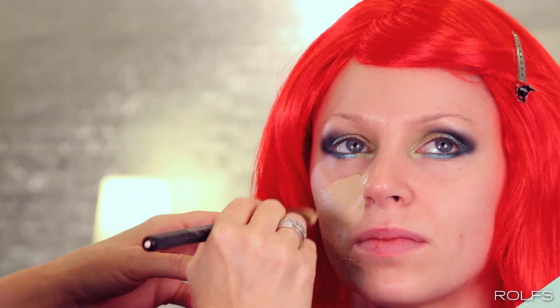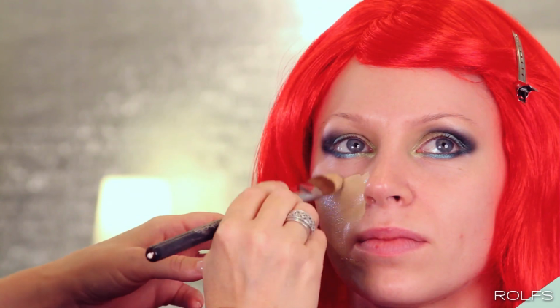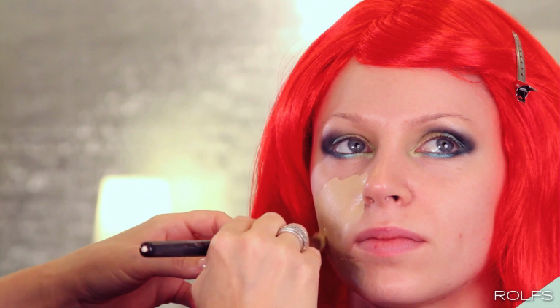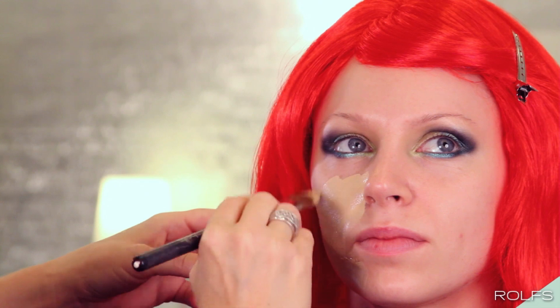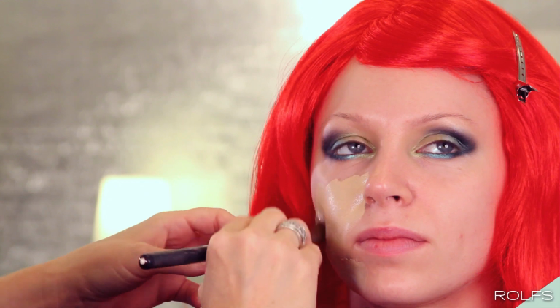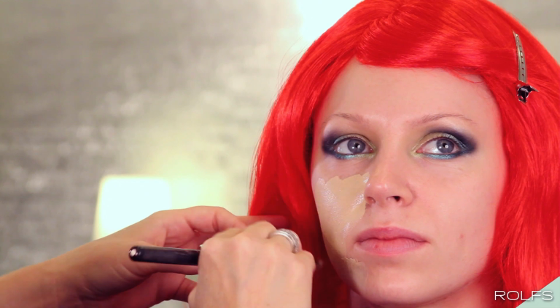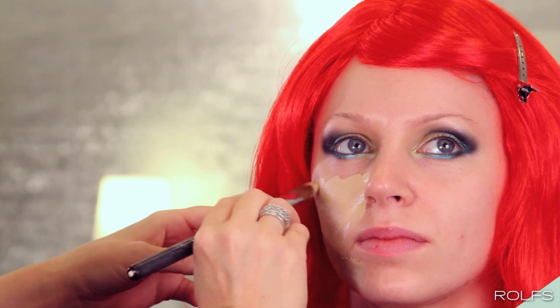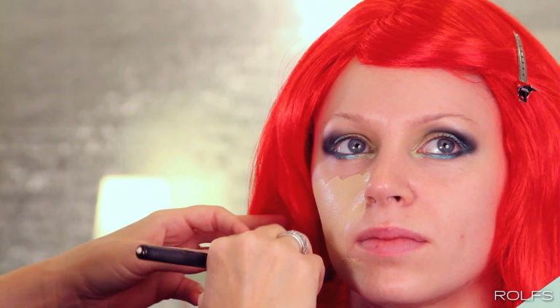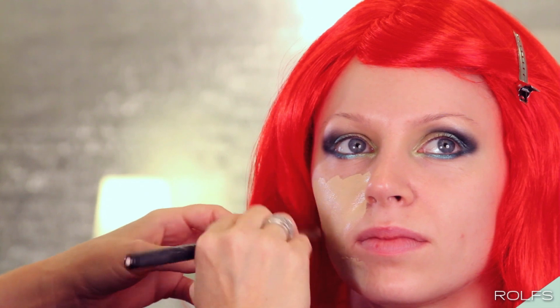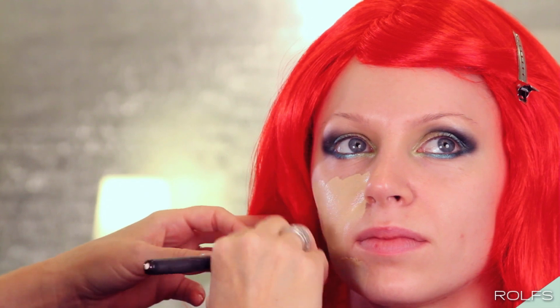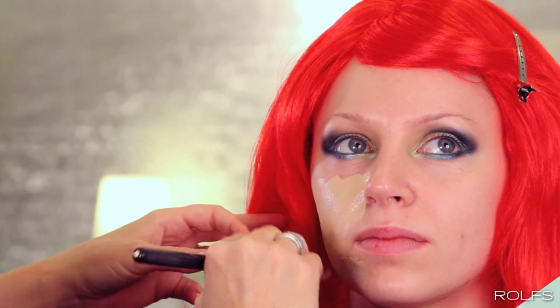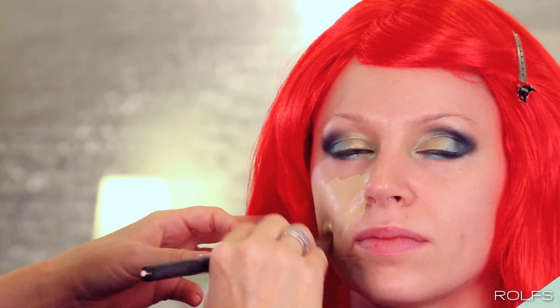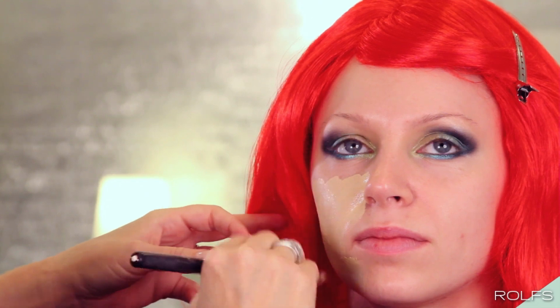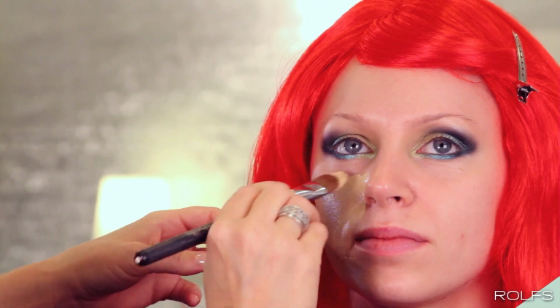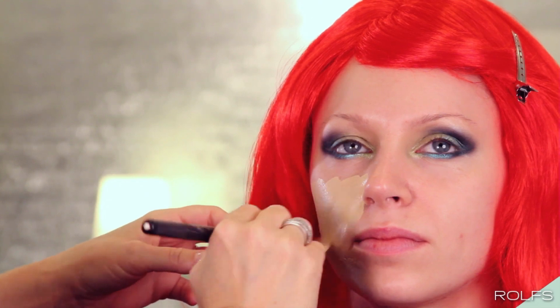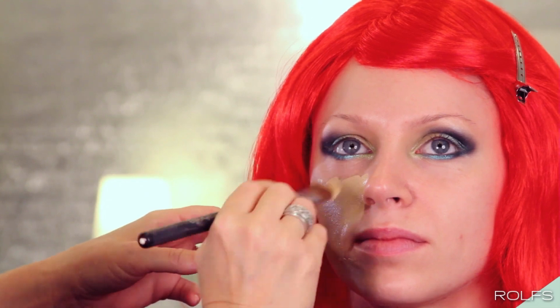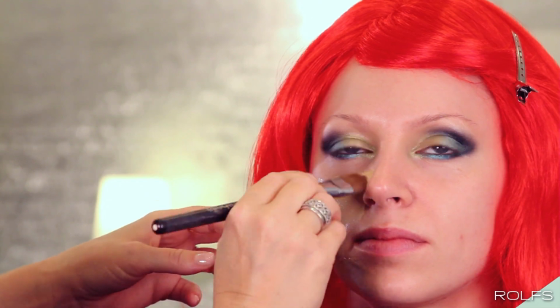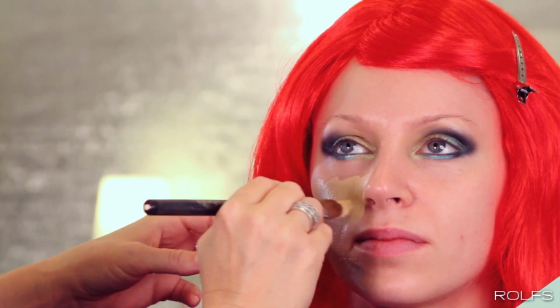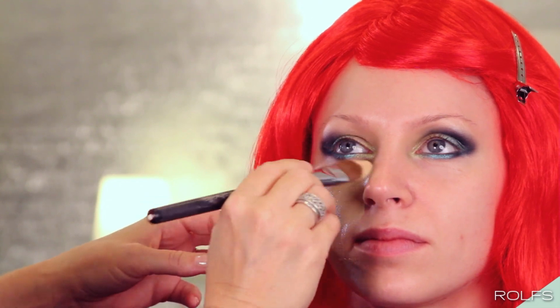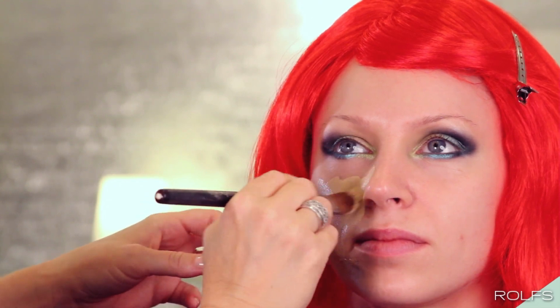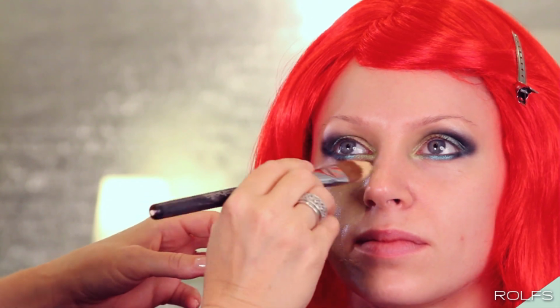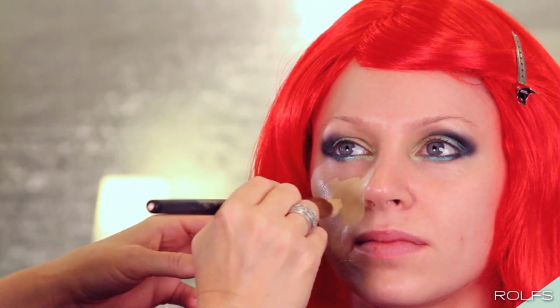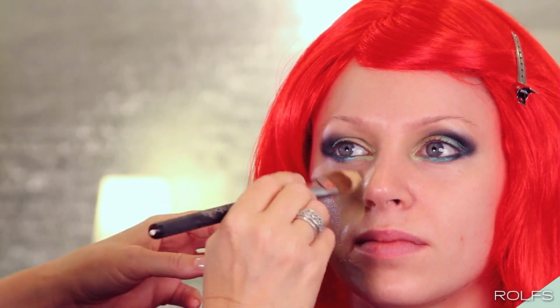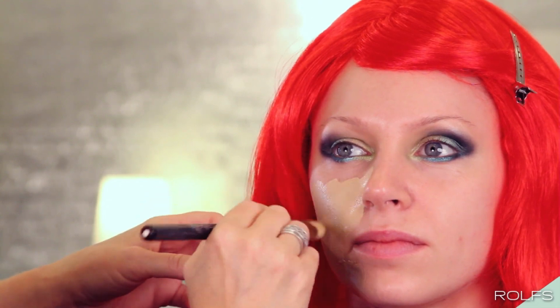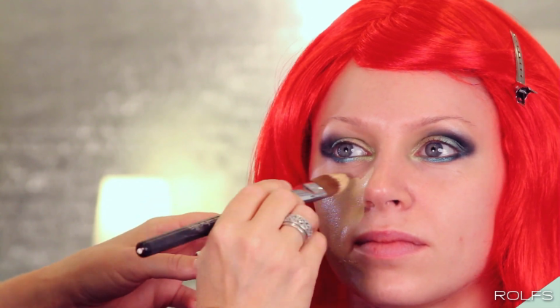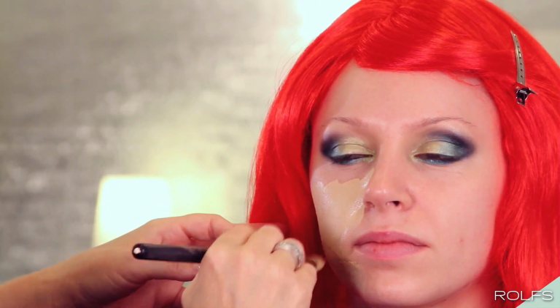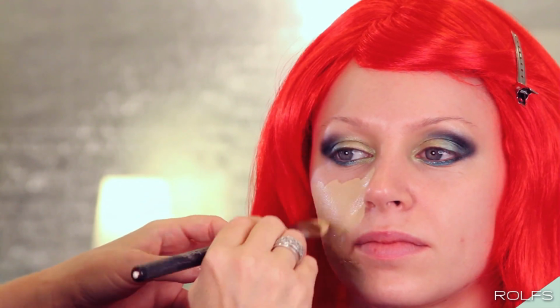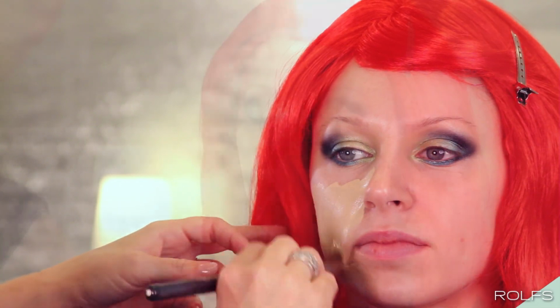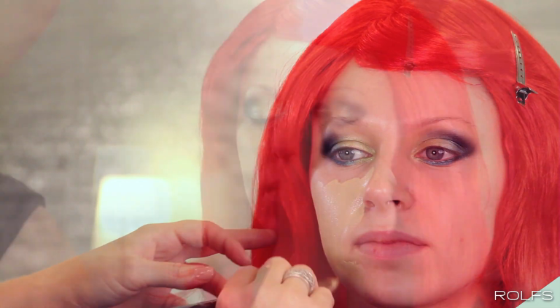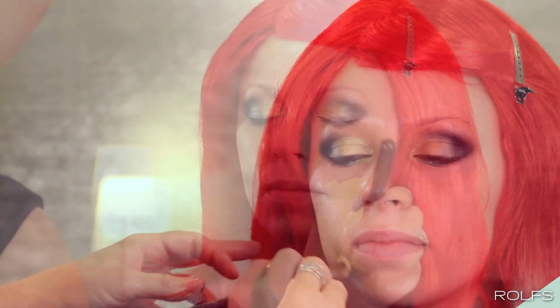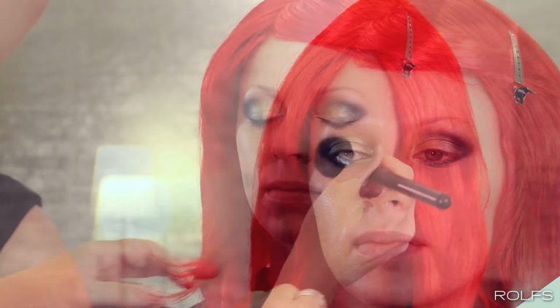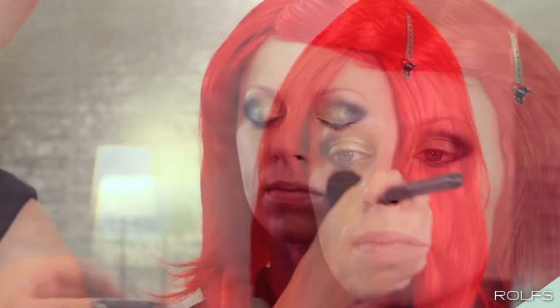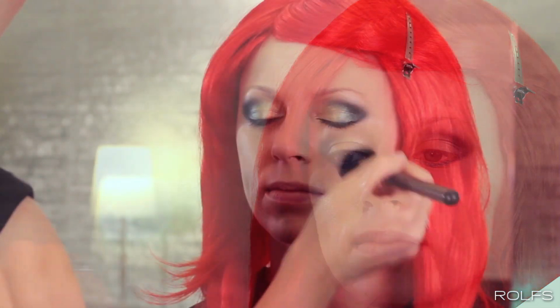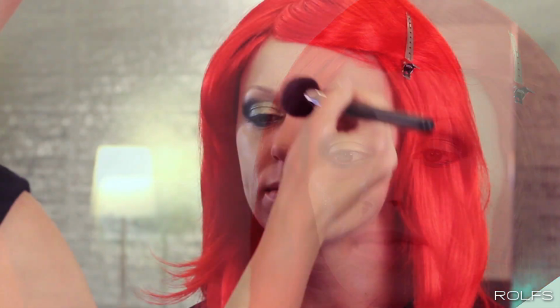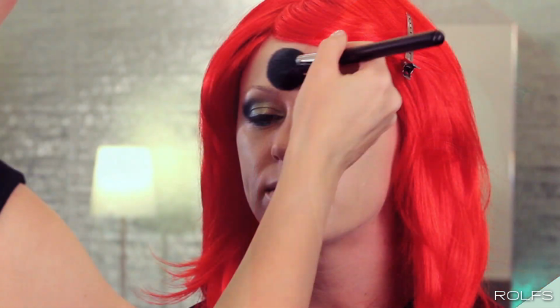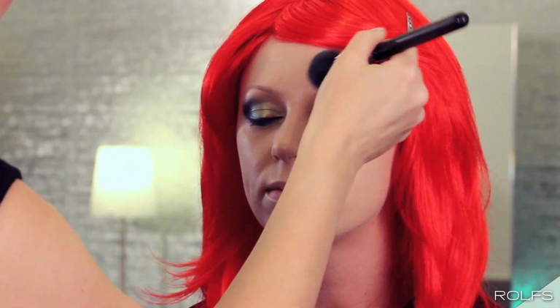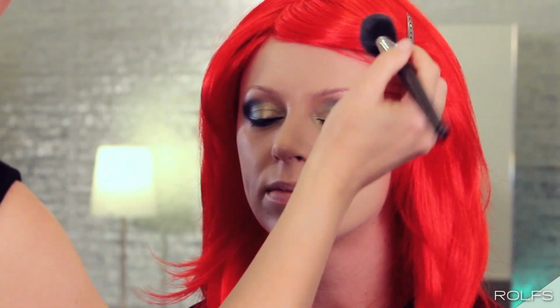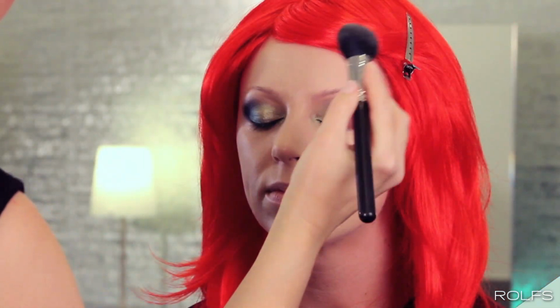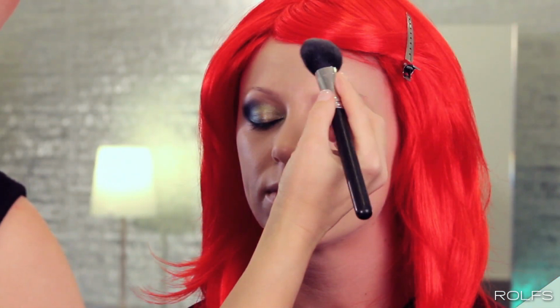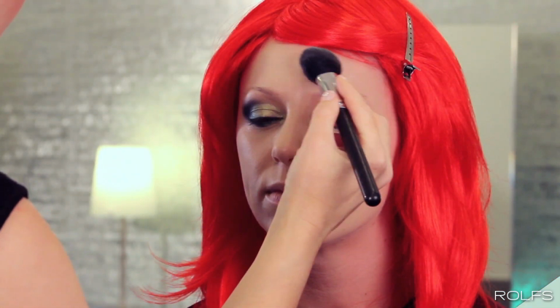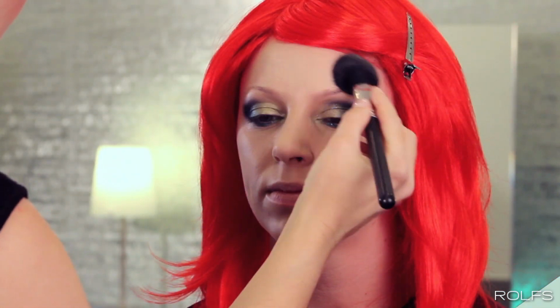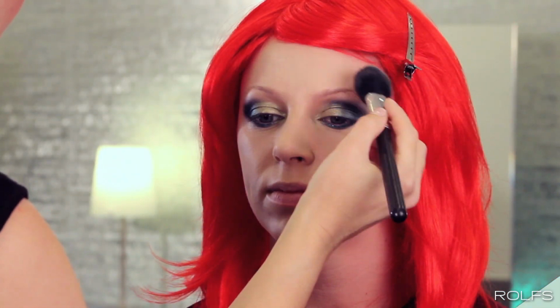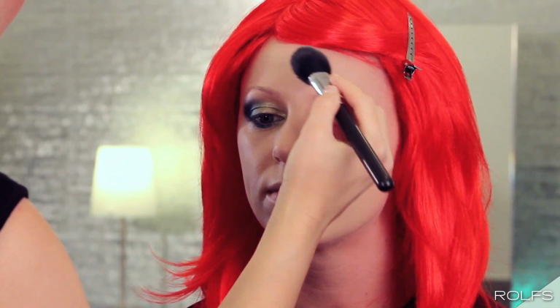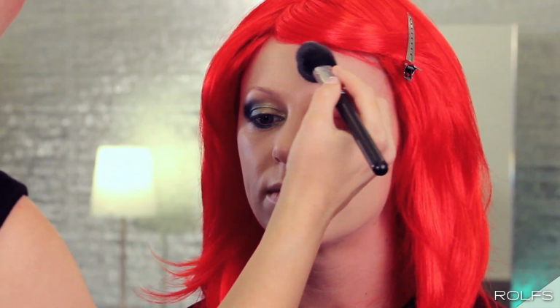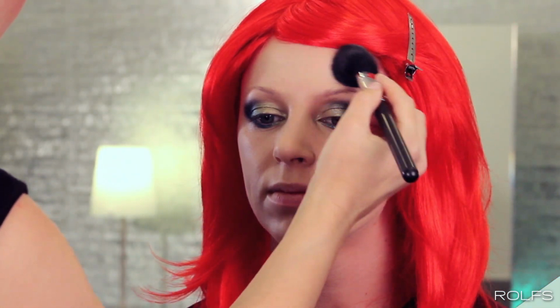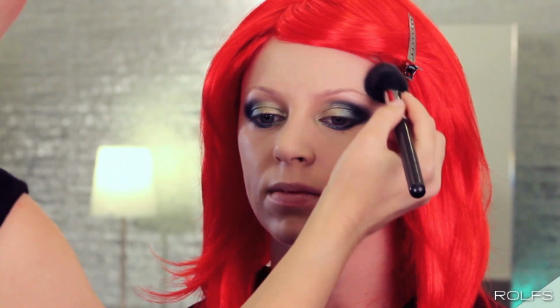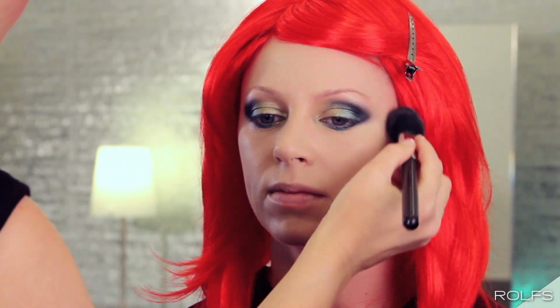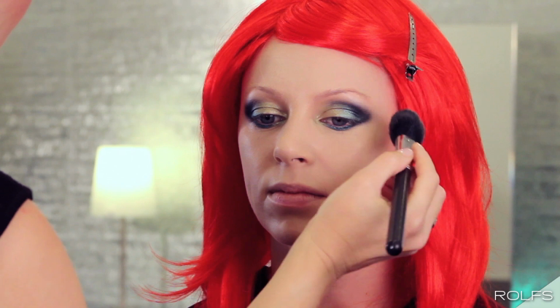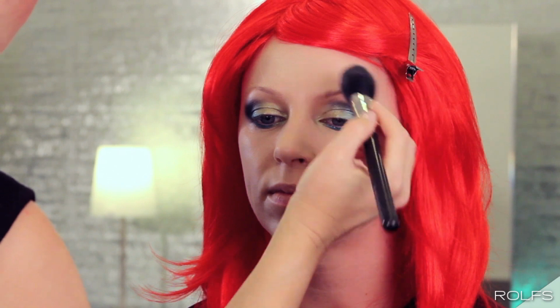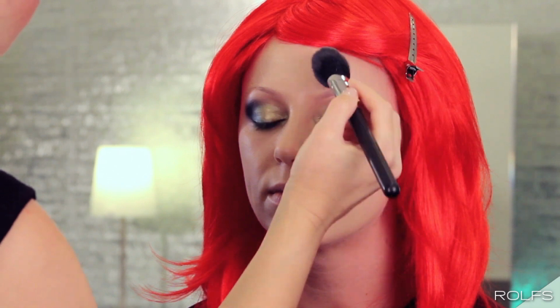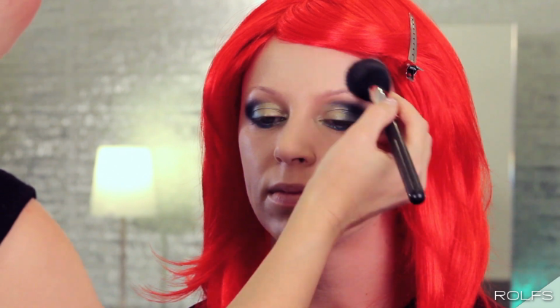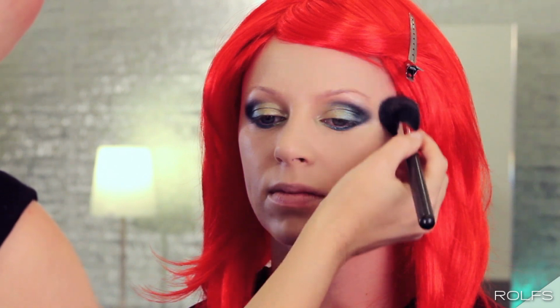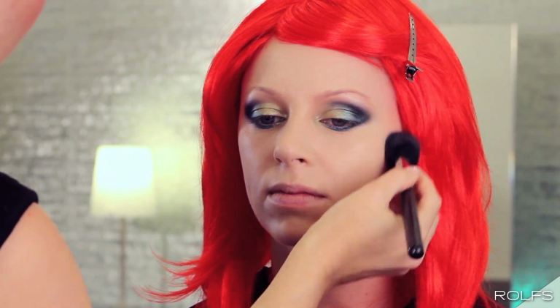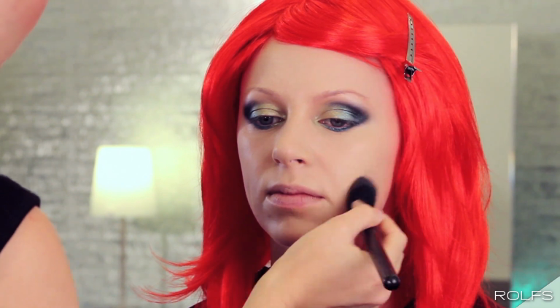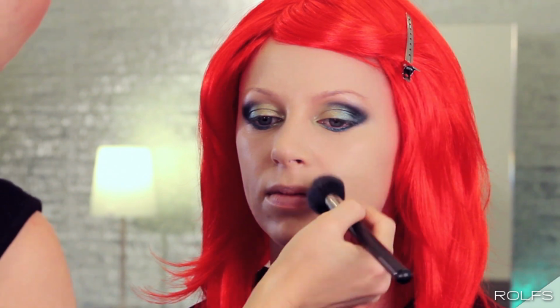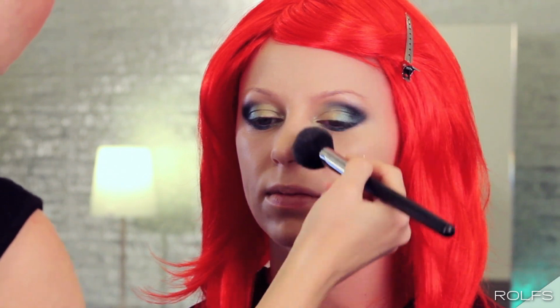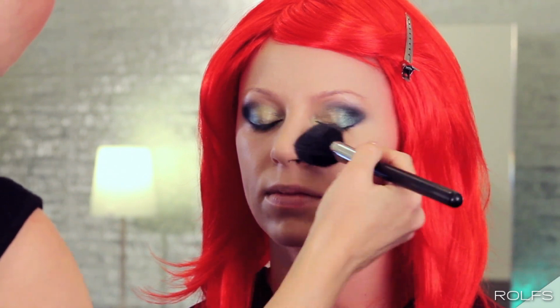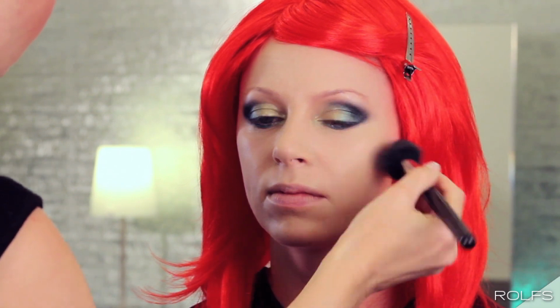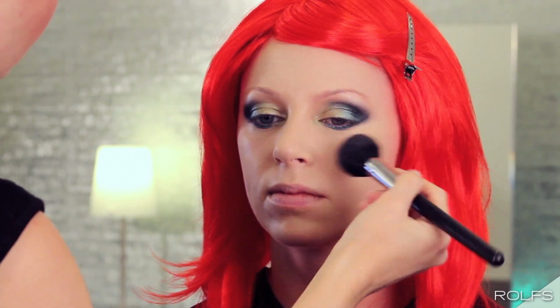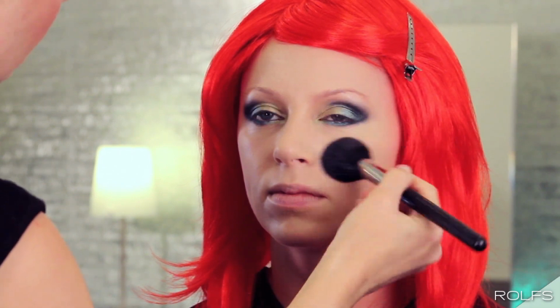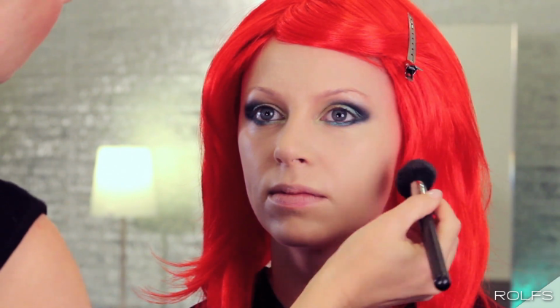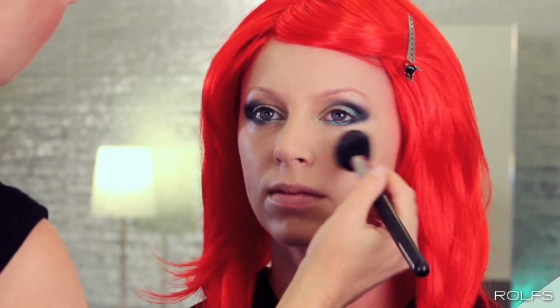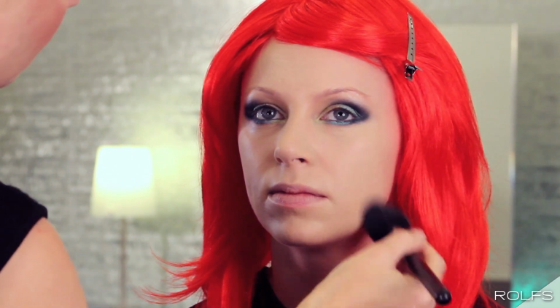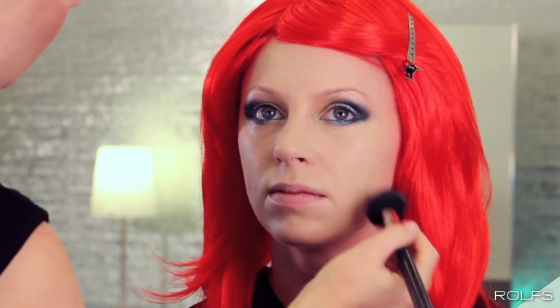Since Ariel lives under the water, she doesn't get much sun. Apply a shade lighter foundation and set with powder. Don't forget to apply to the neck area.